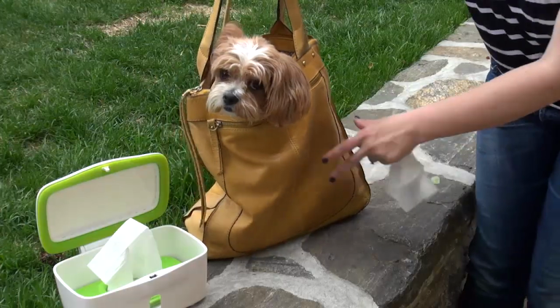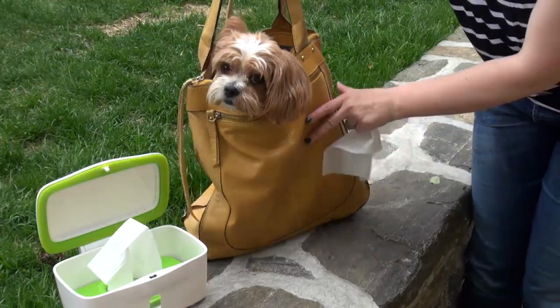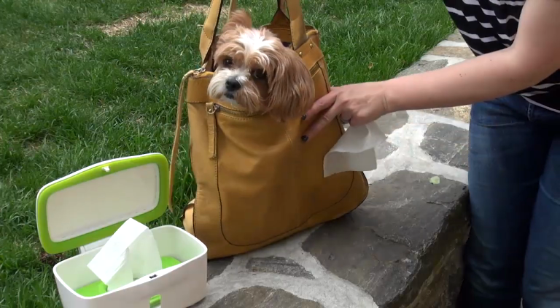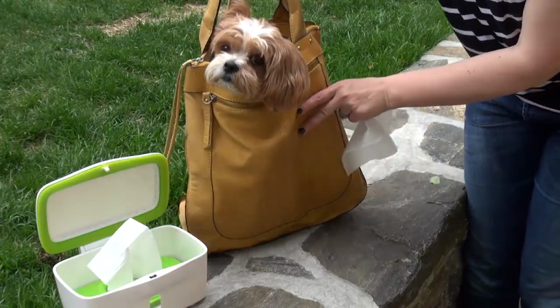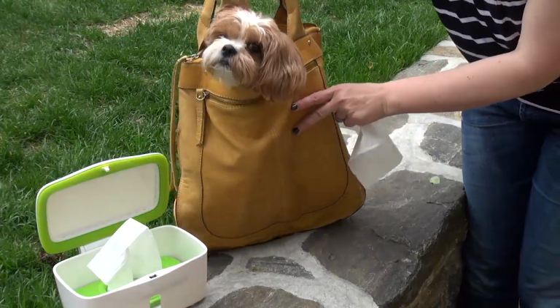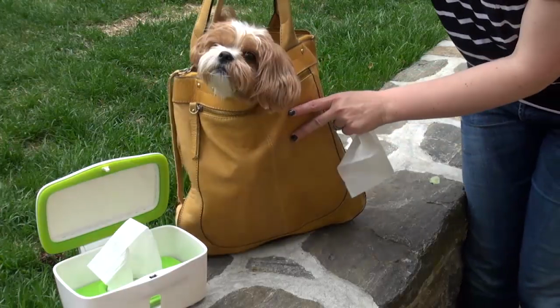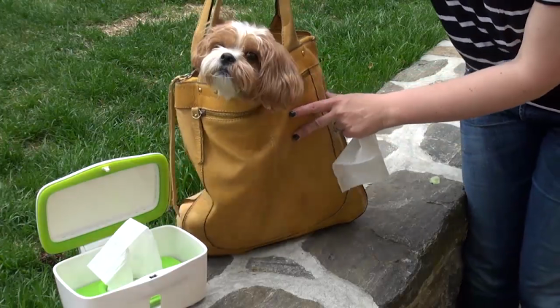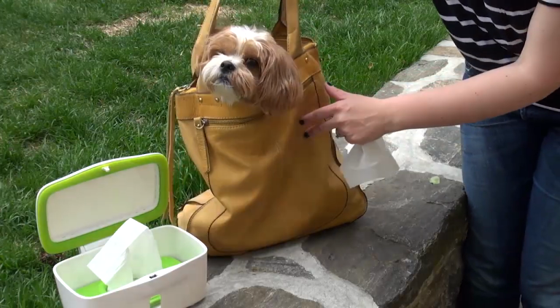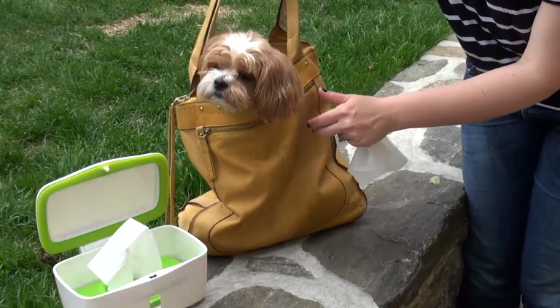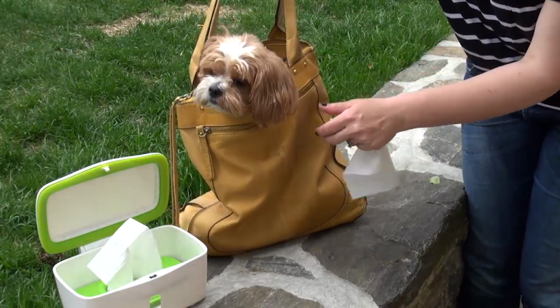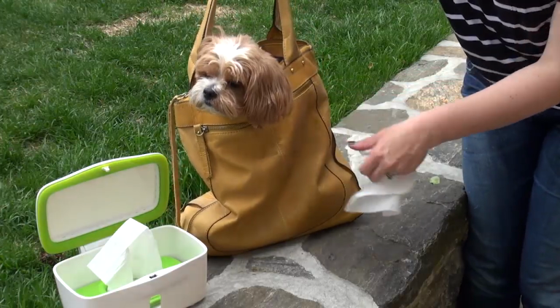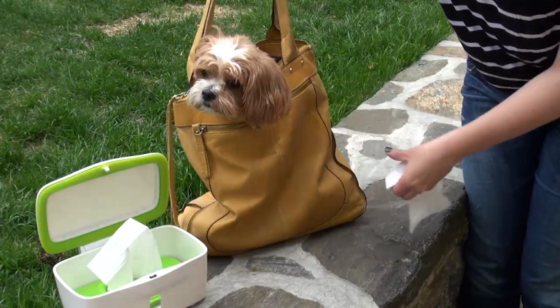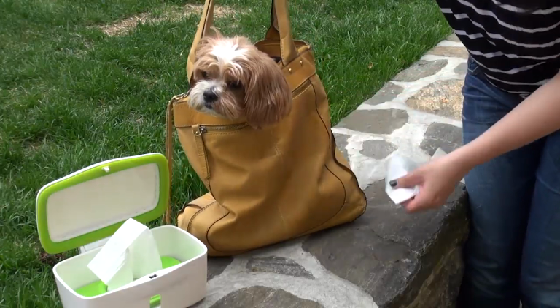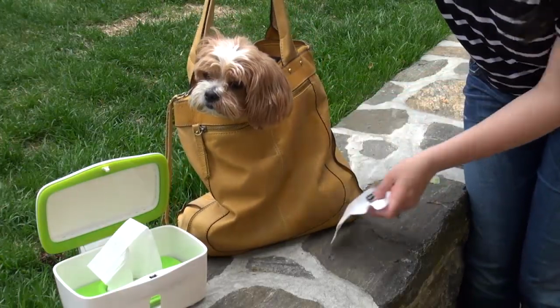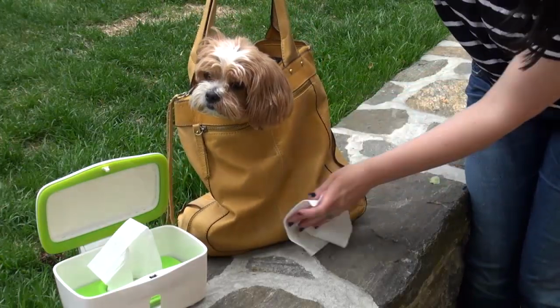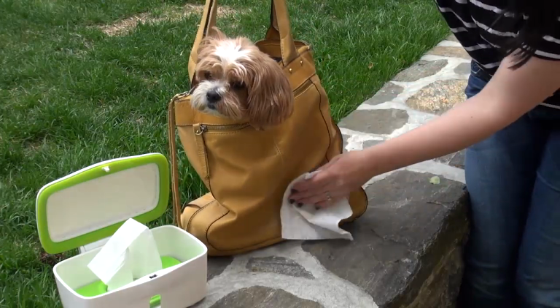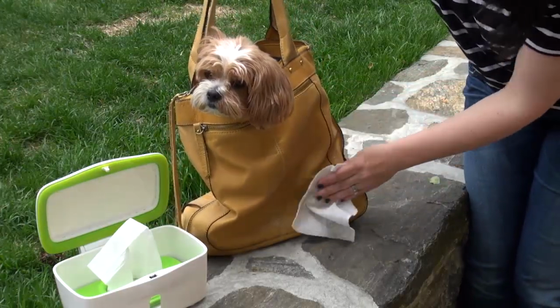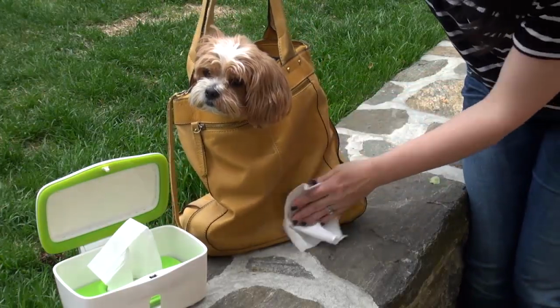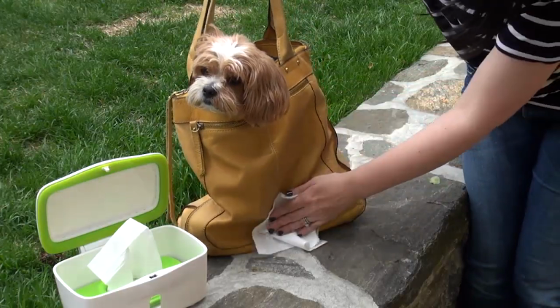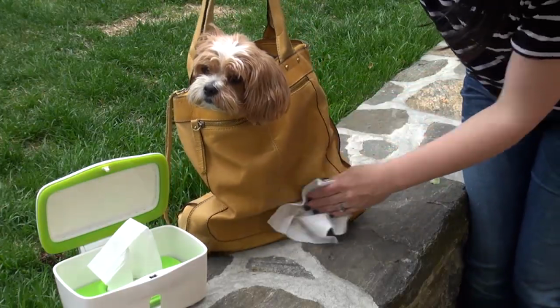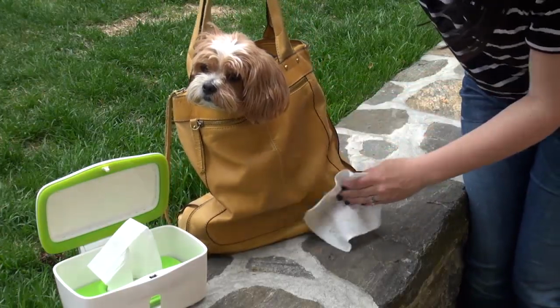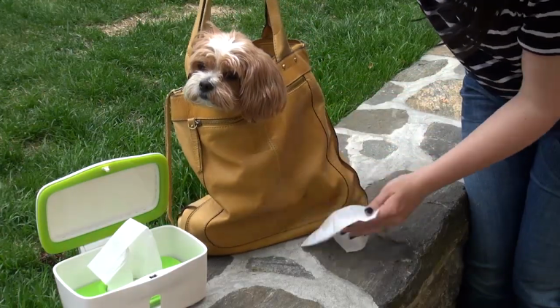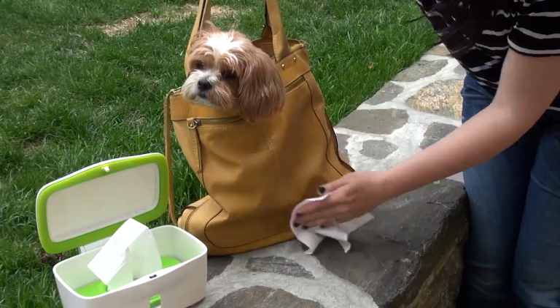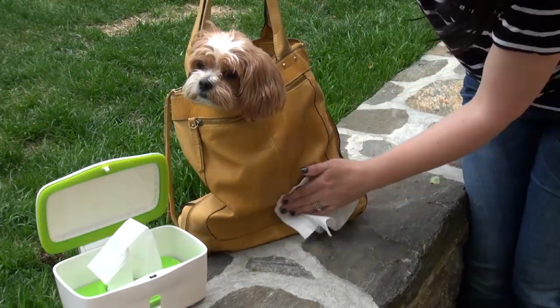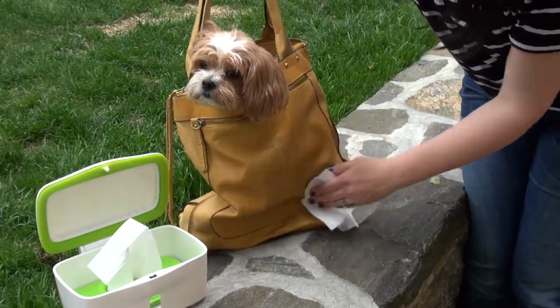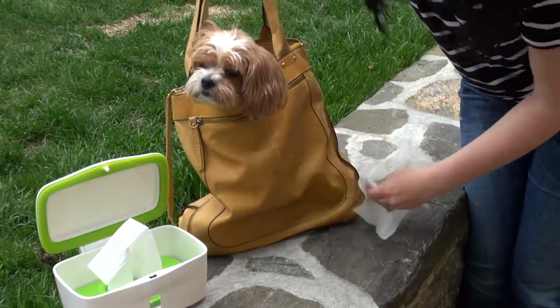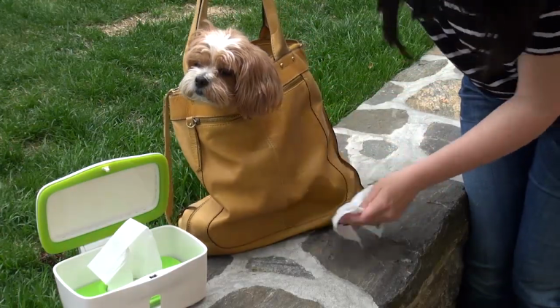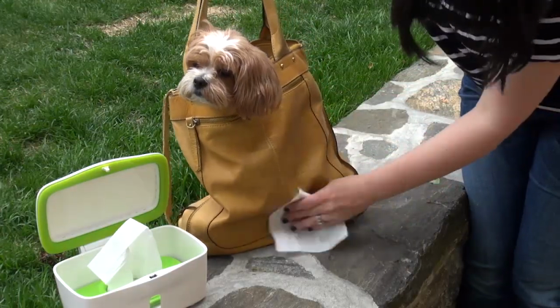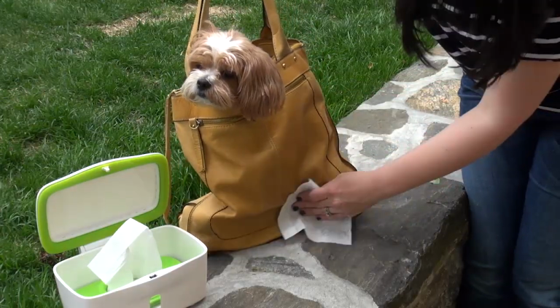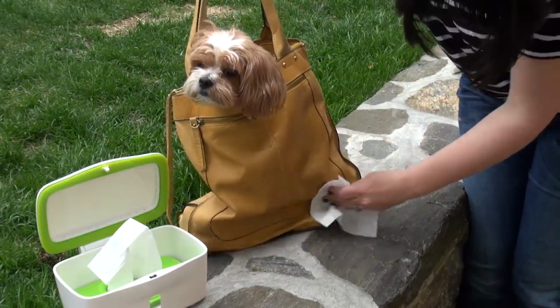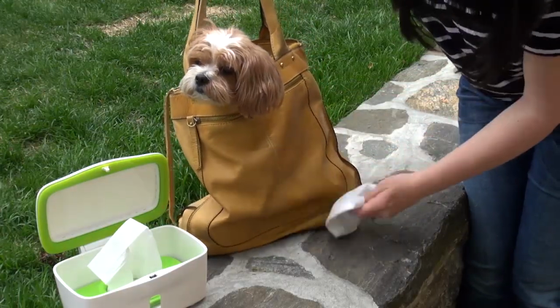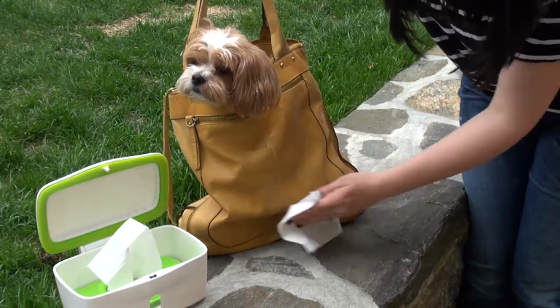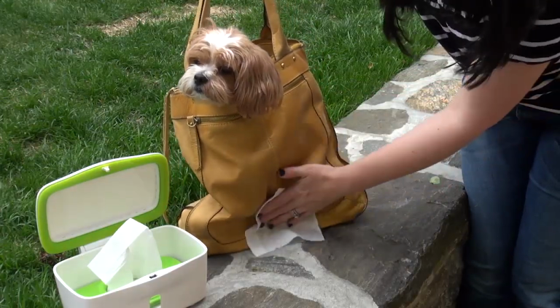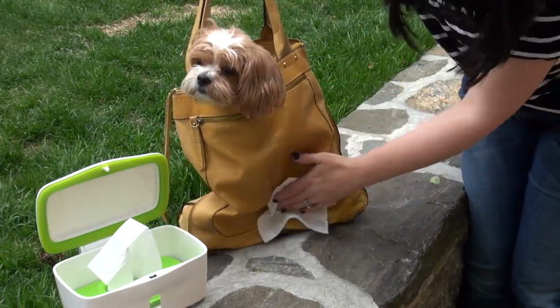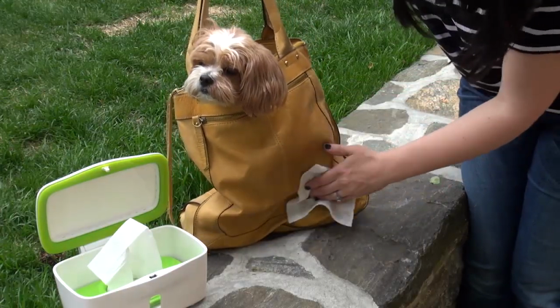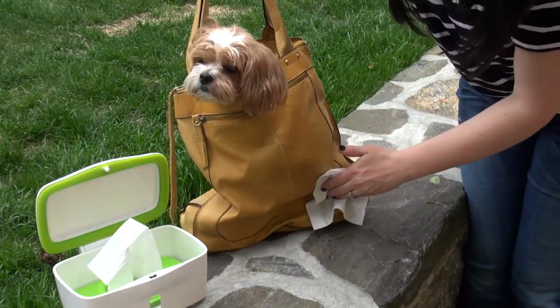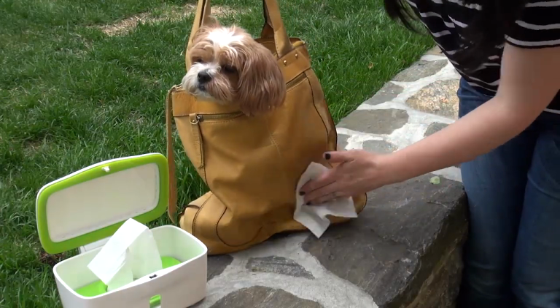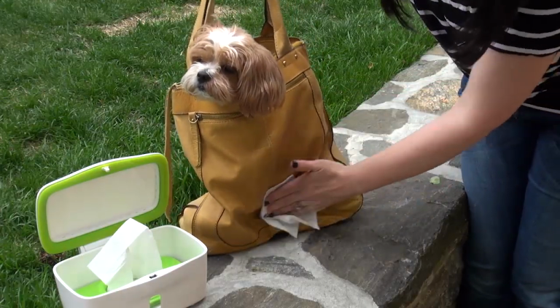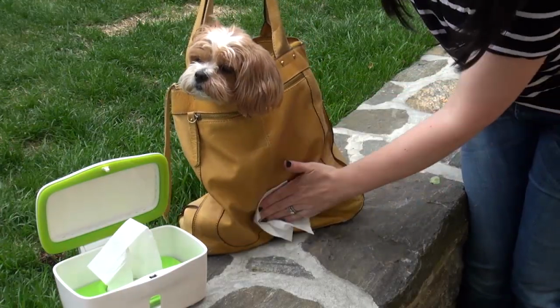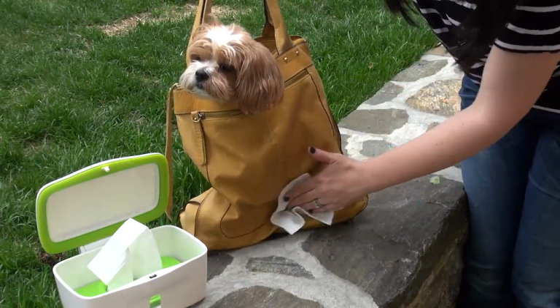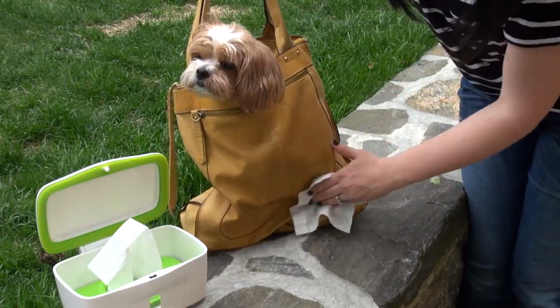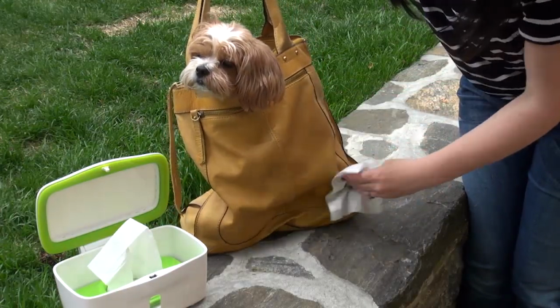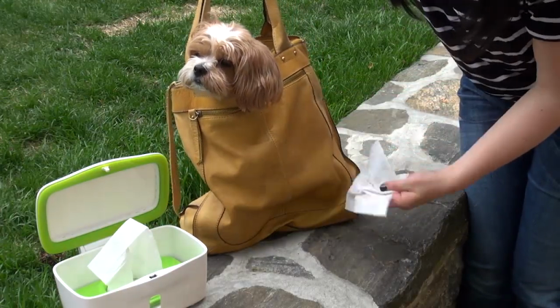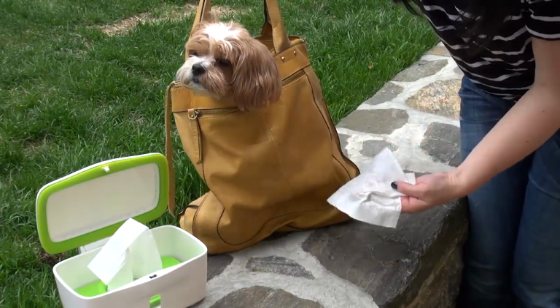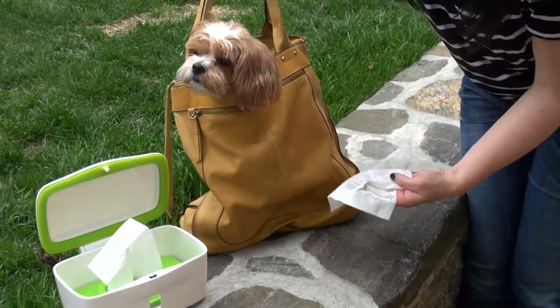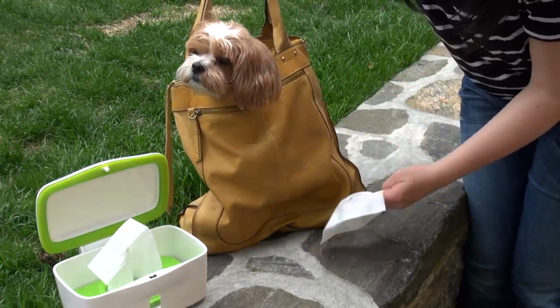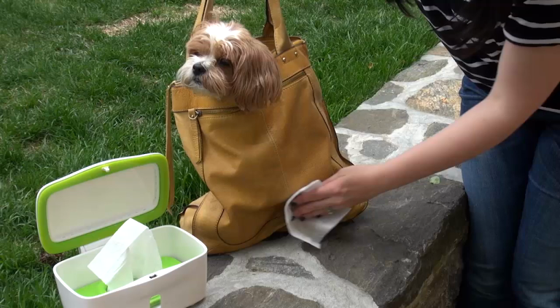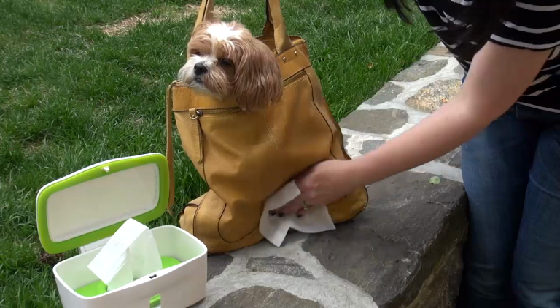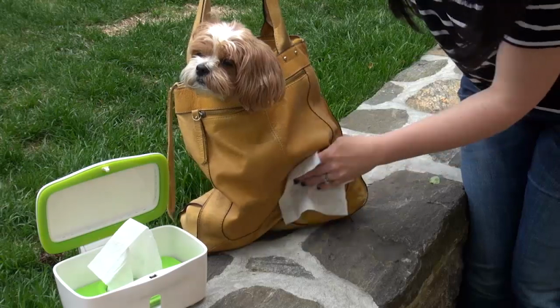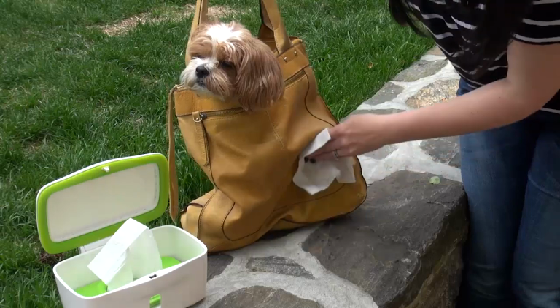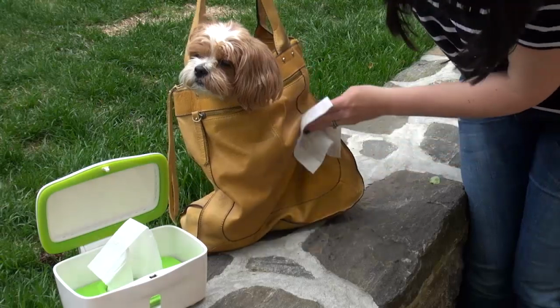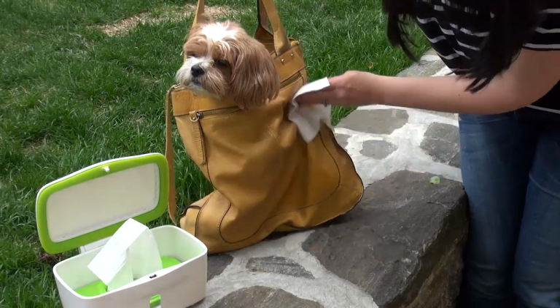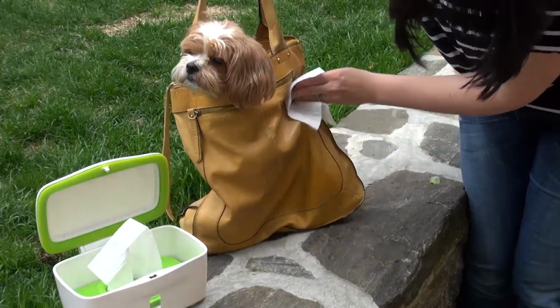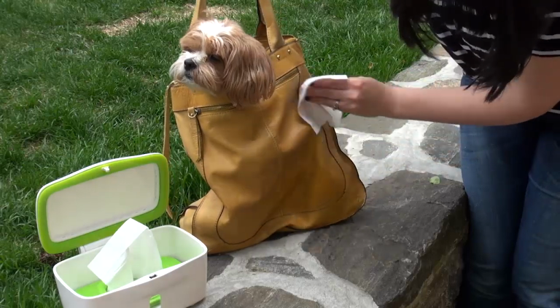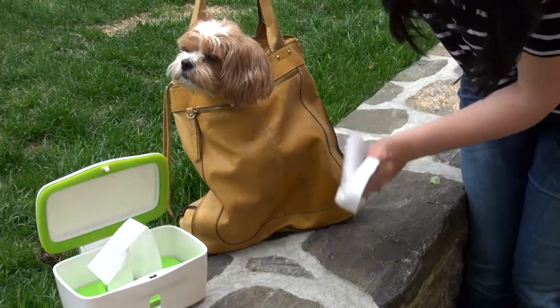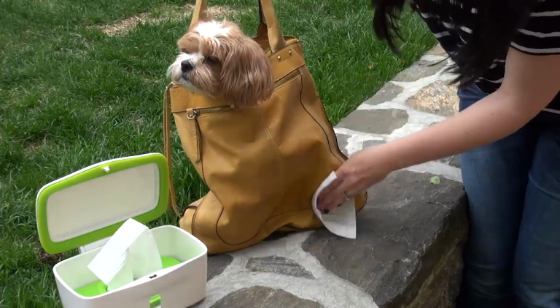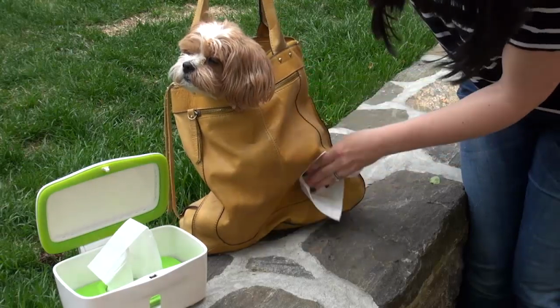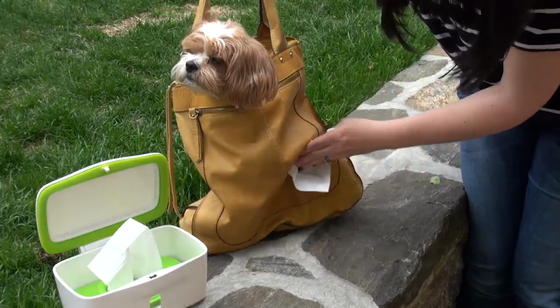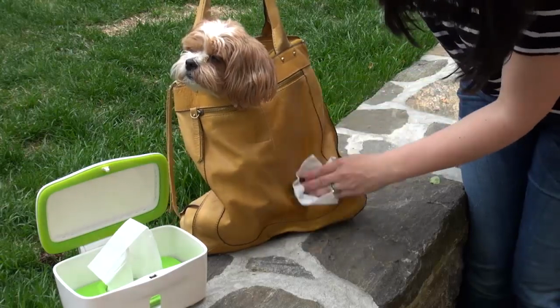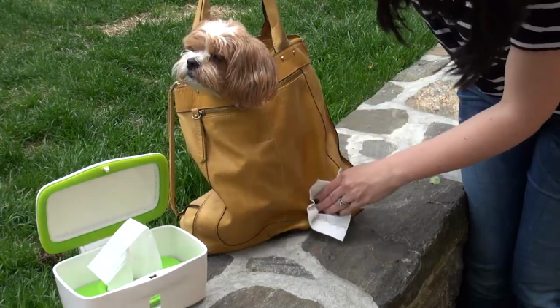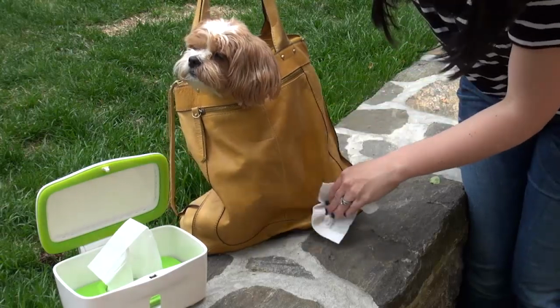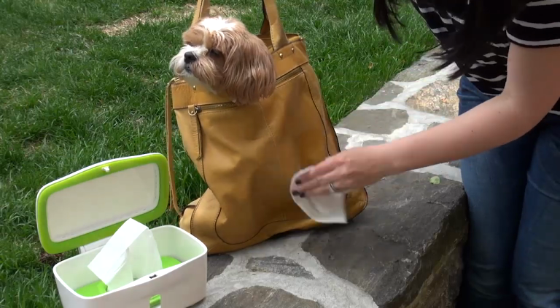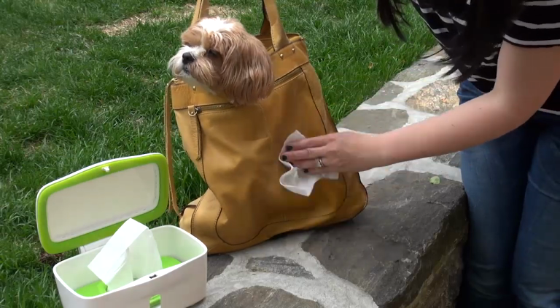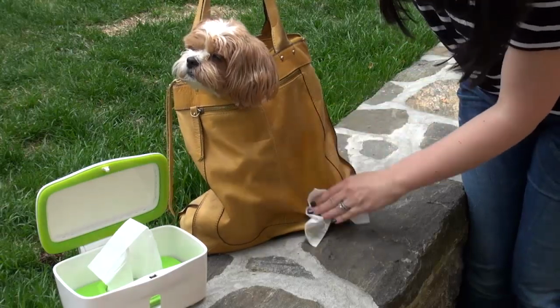Leather discoloration from dark jeans, like from carrying a big handbag — just use baby wipes.